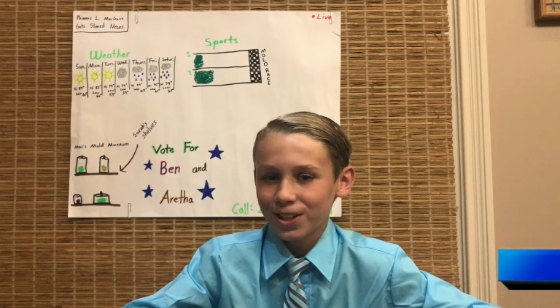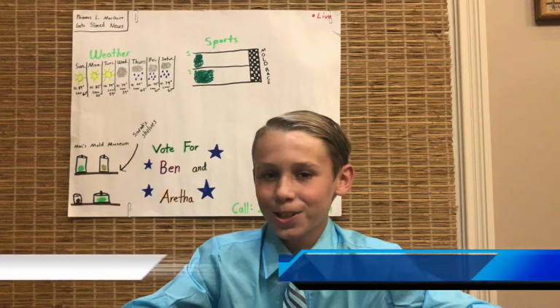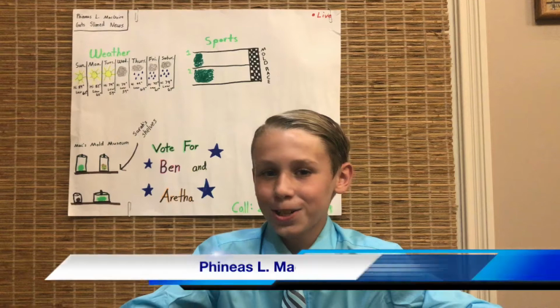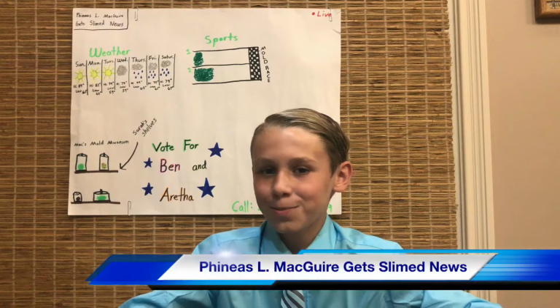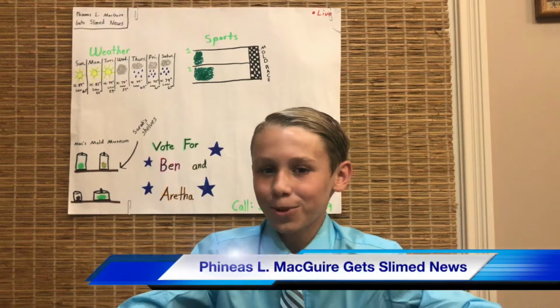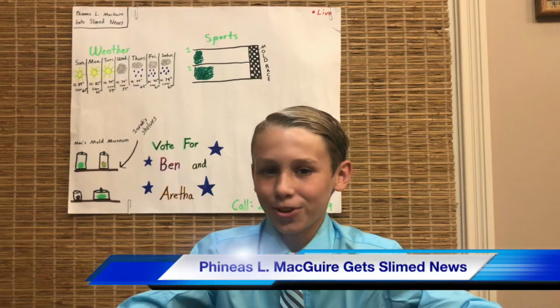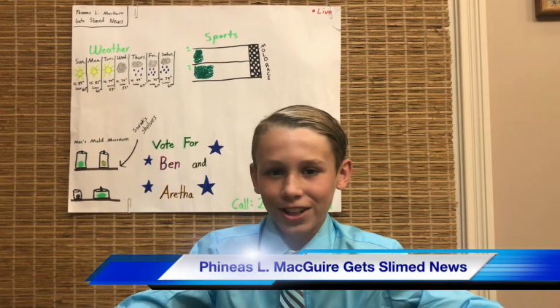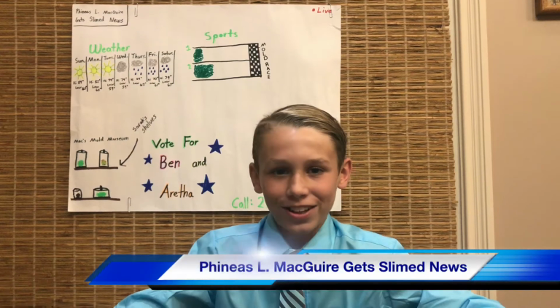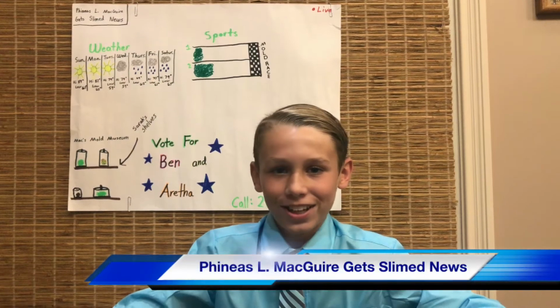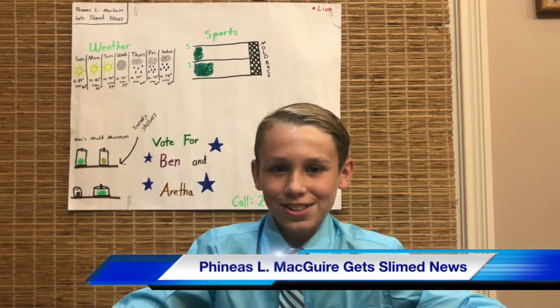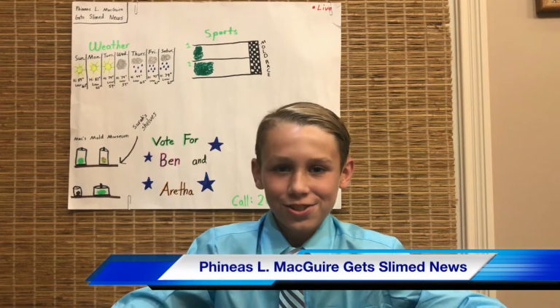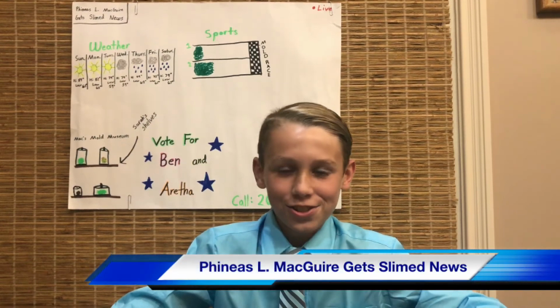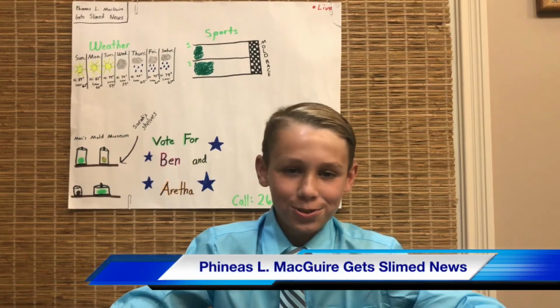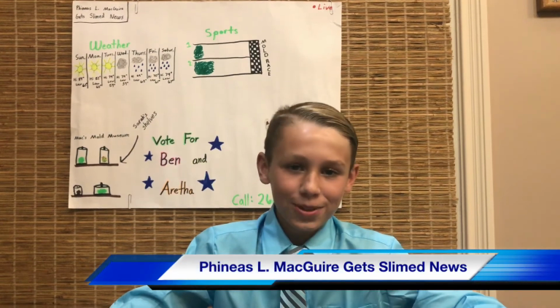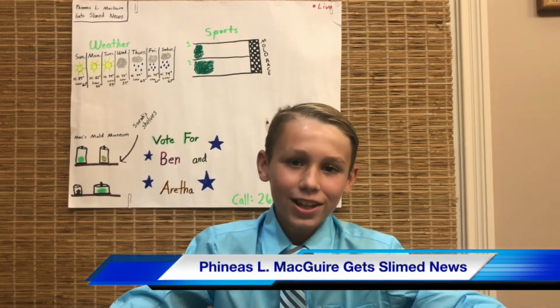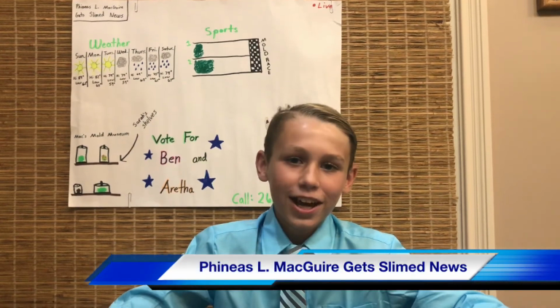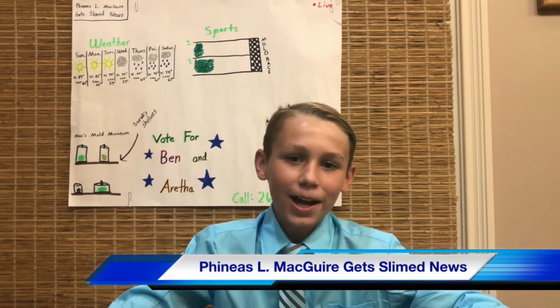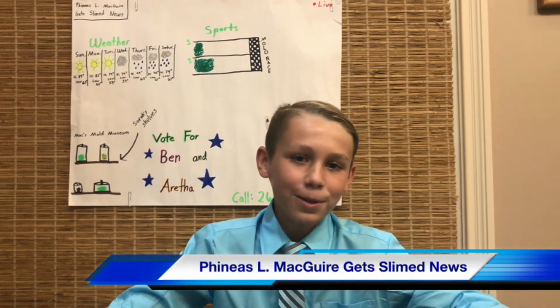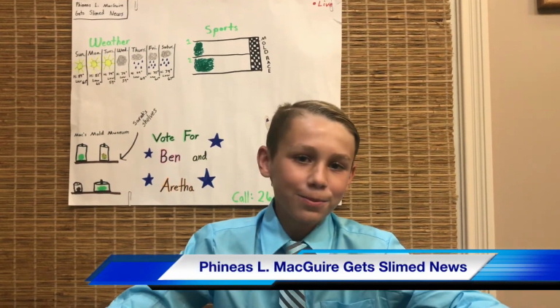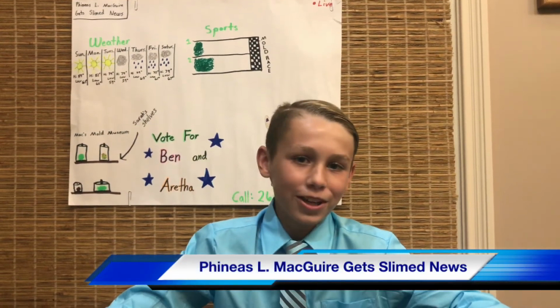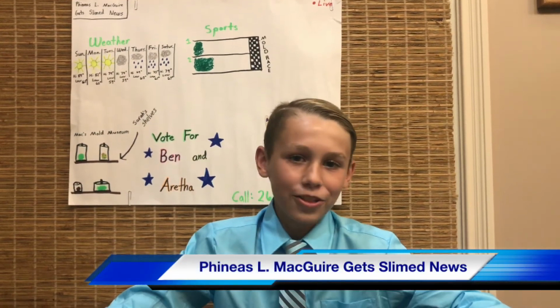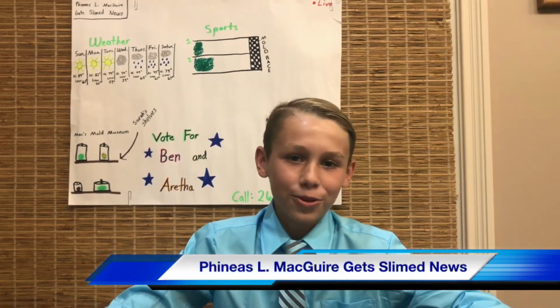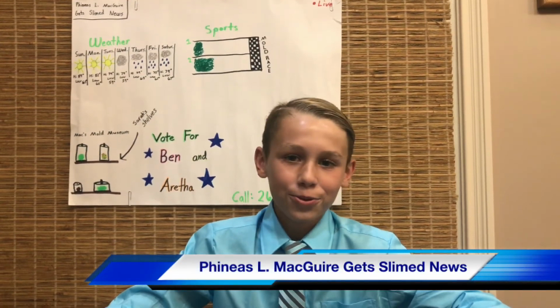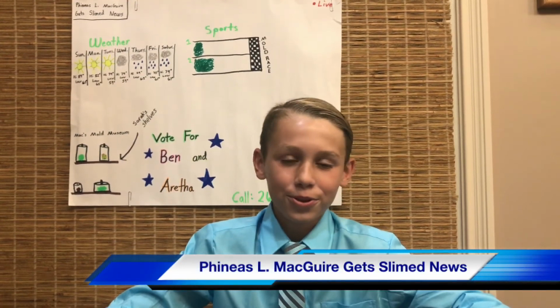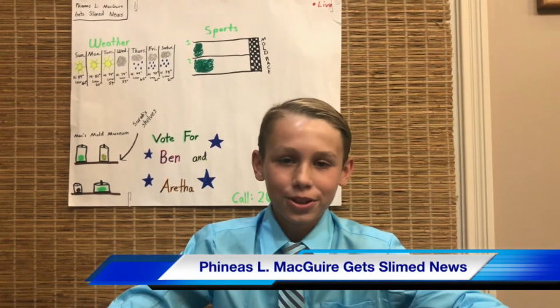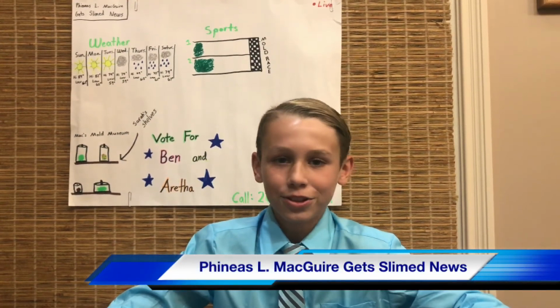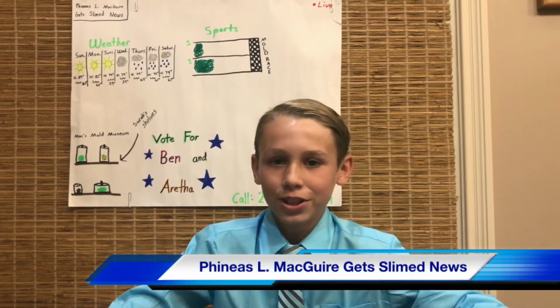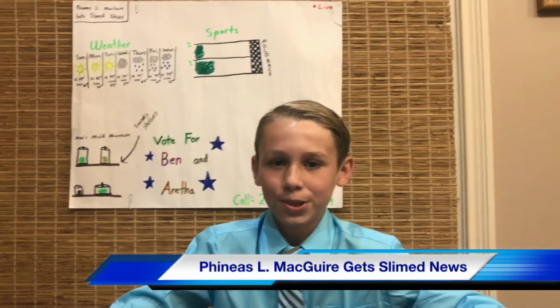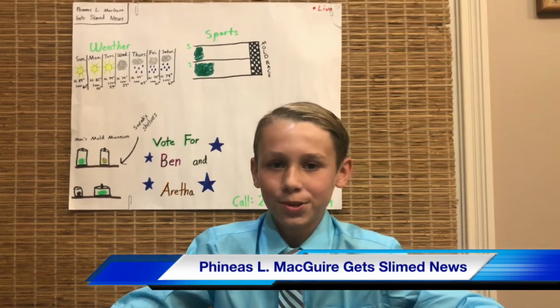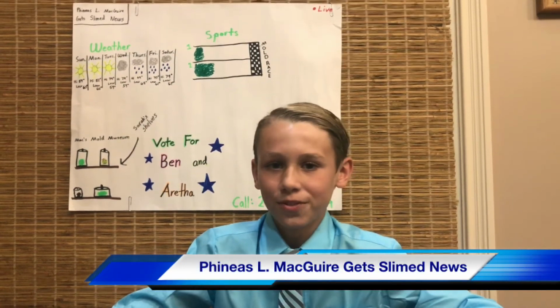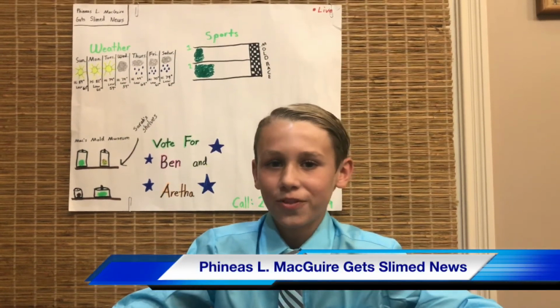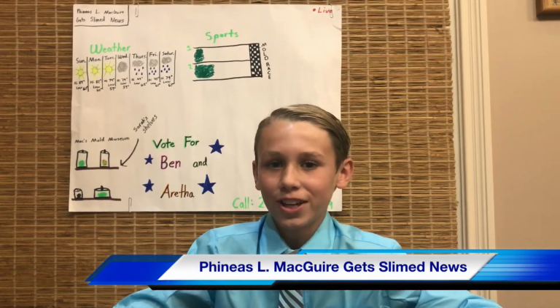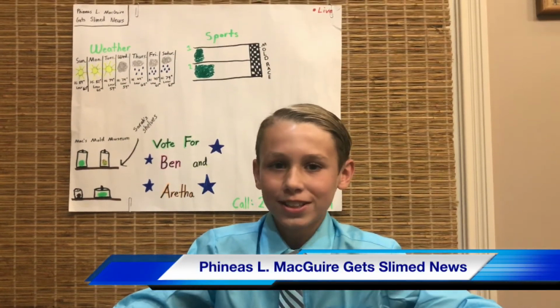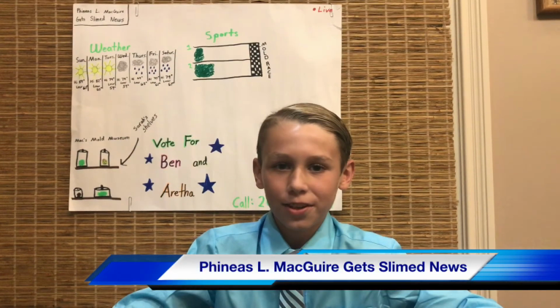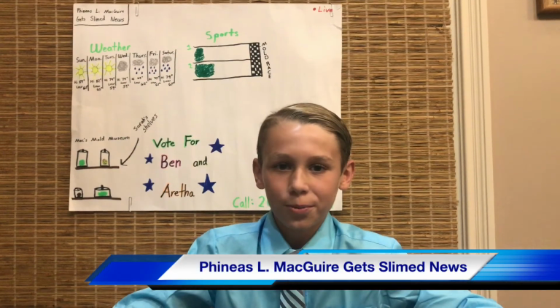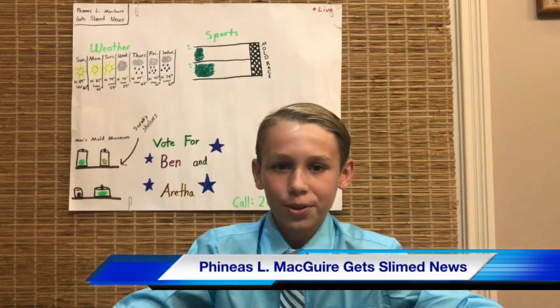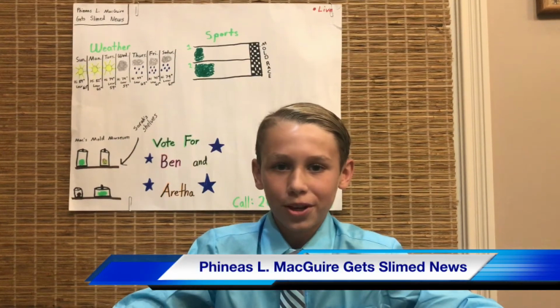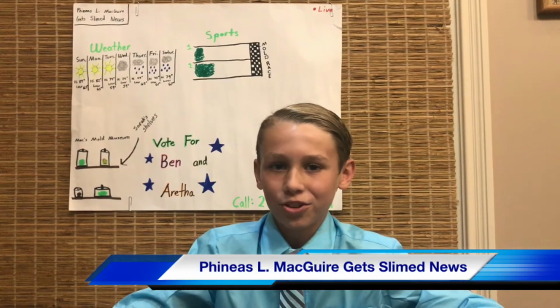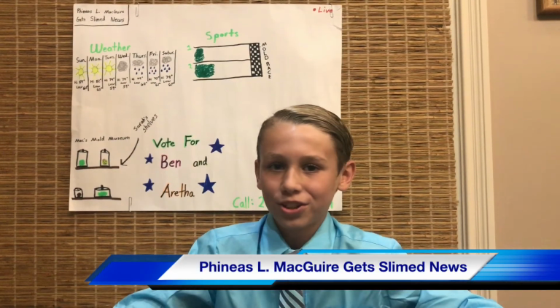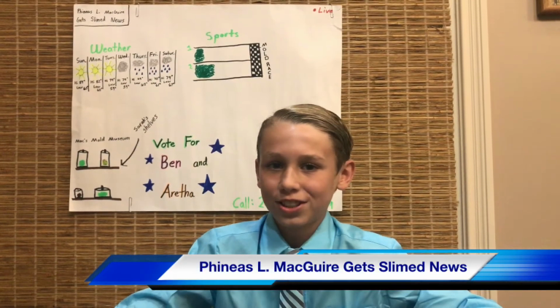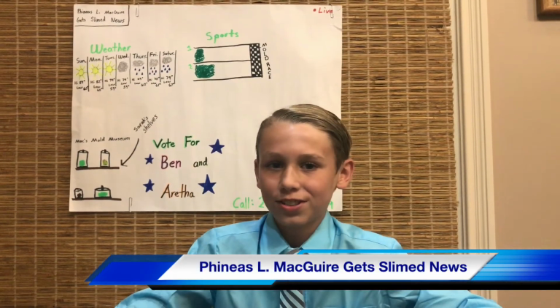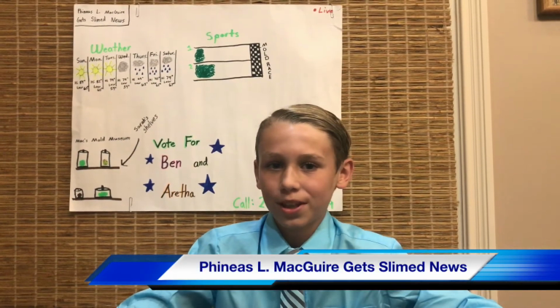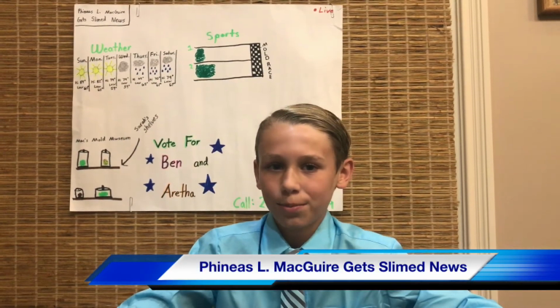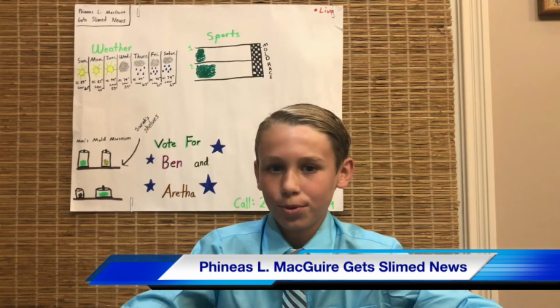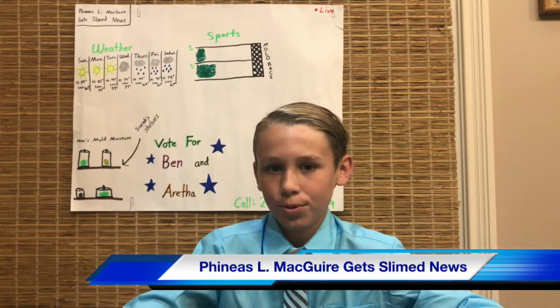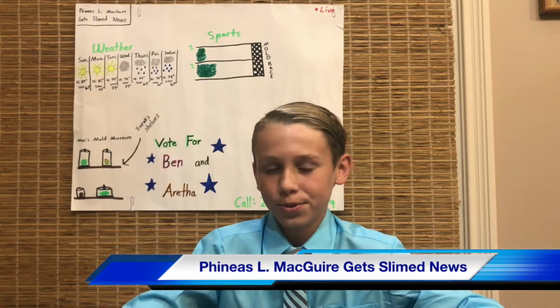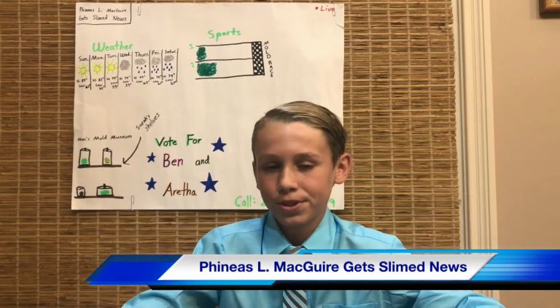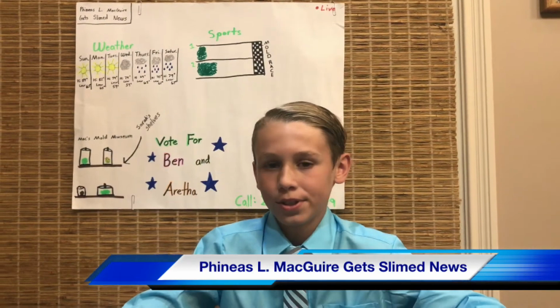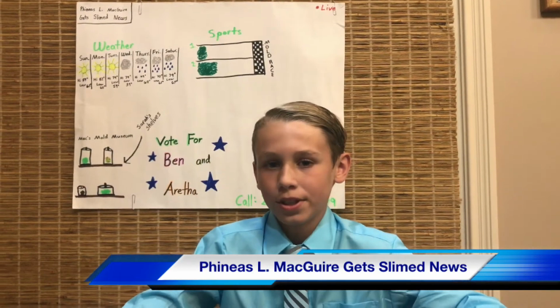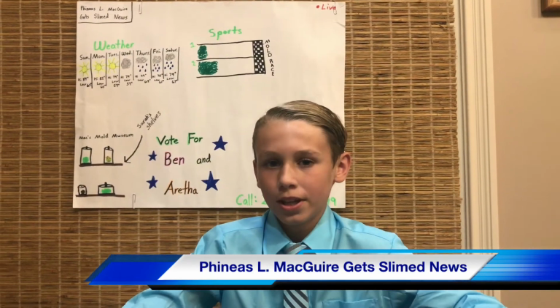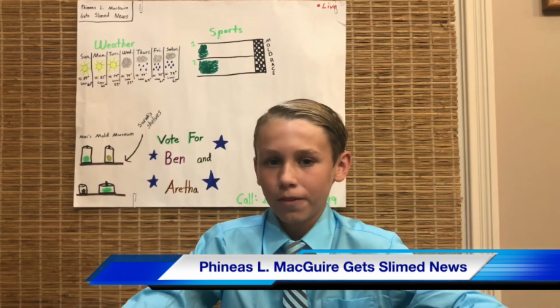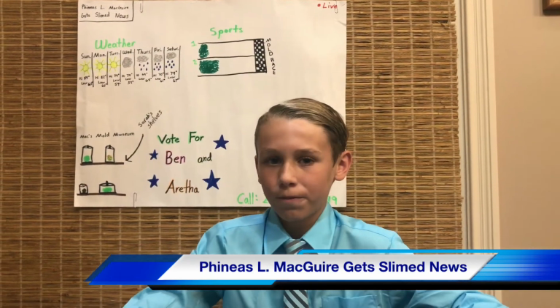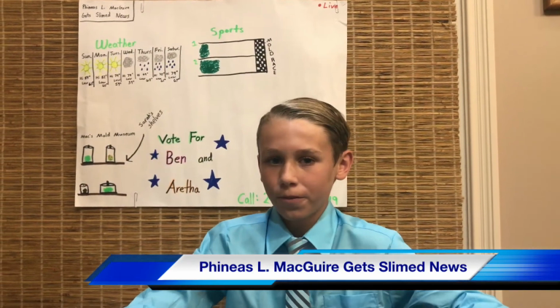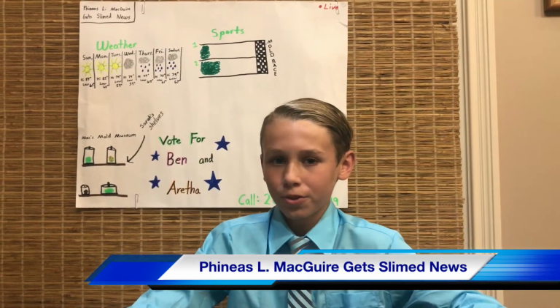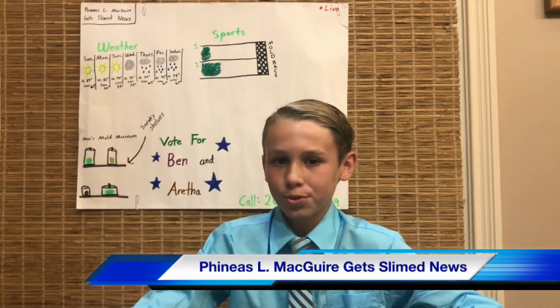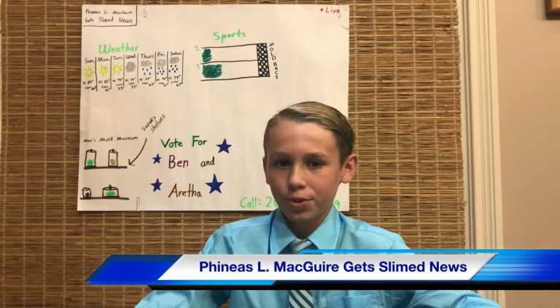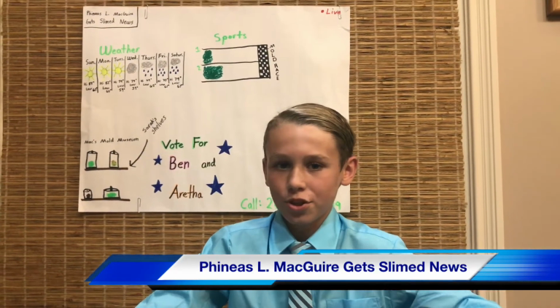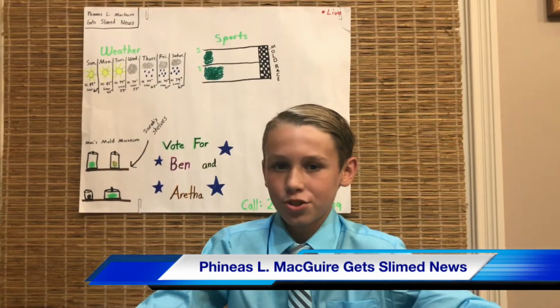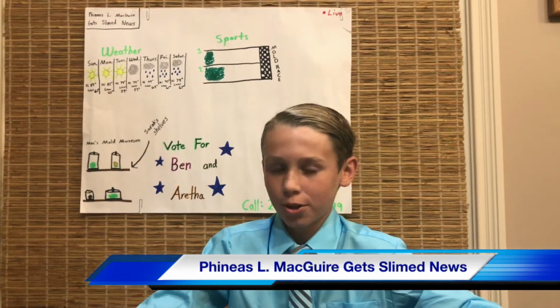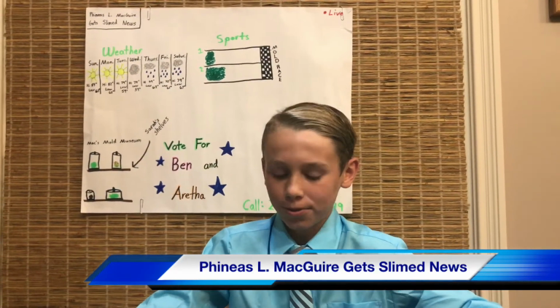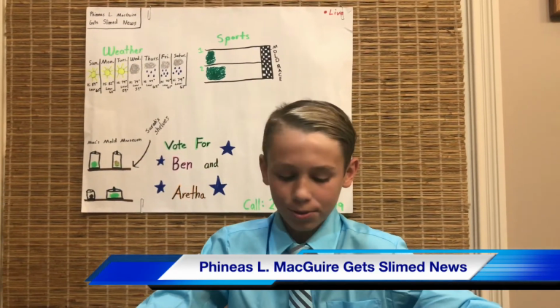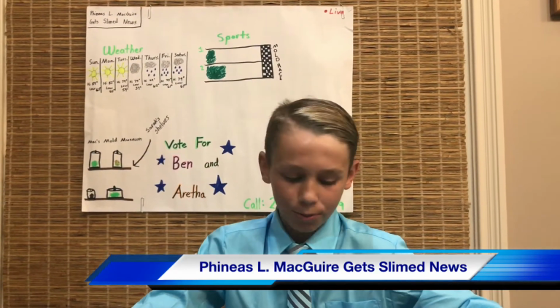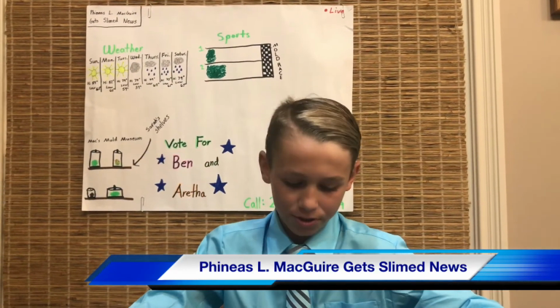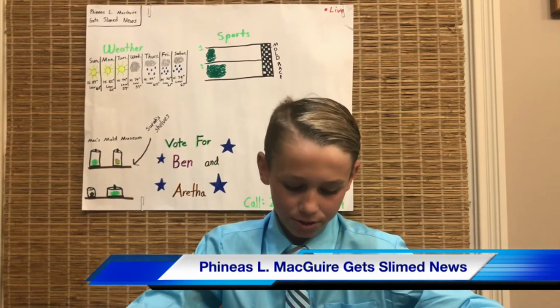Good morning ladies and gentlemen. I'm Nathan Krueger here with the Phineas L. McGuire Get Slime News. And first we're going to start with the weather.